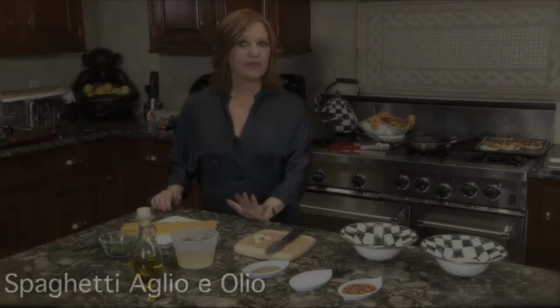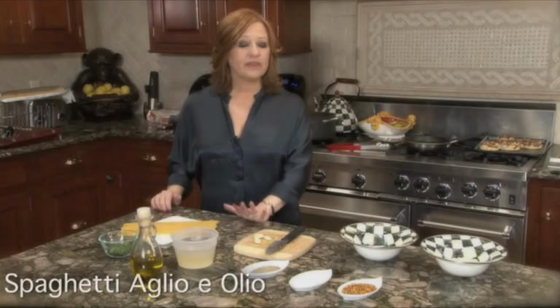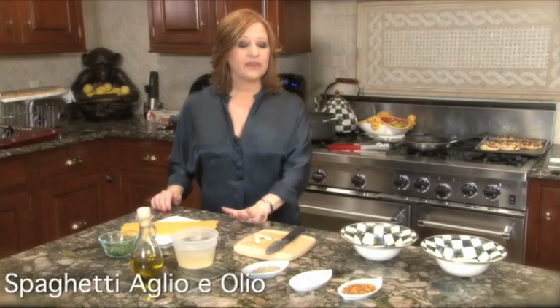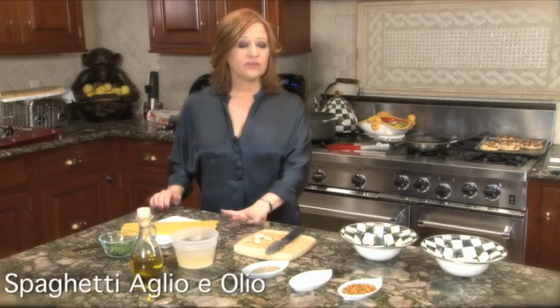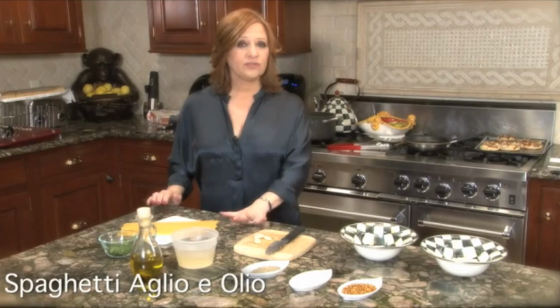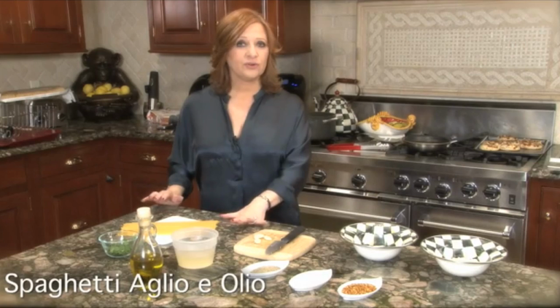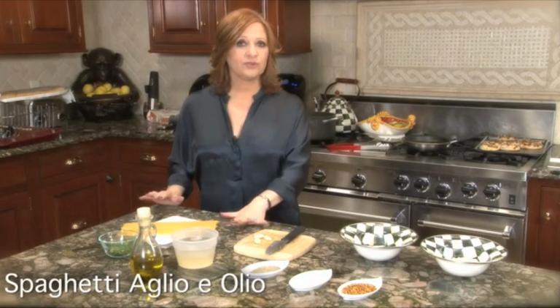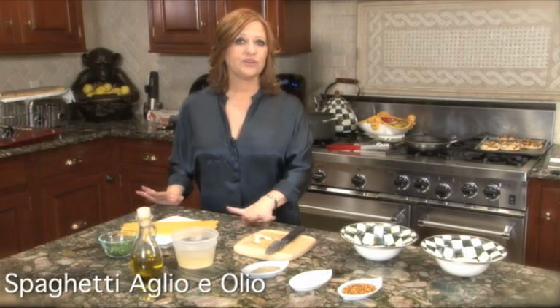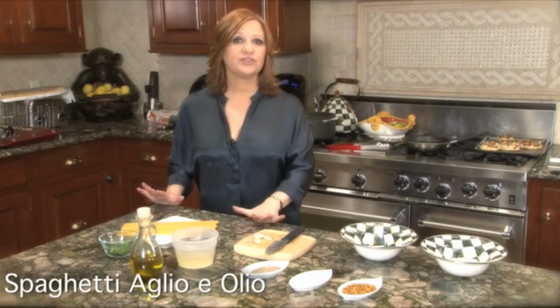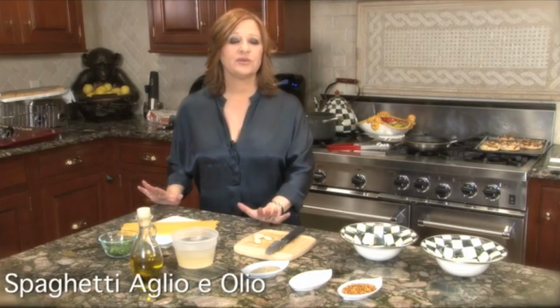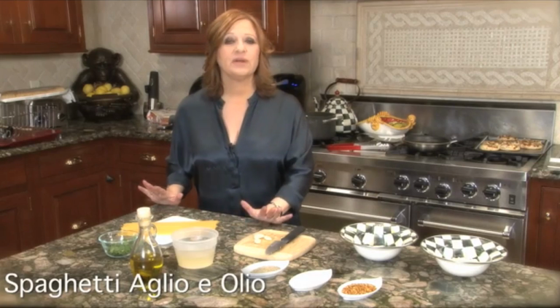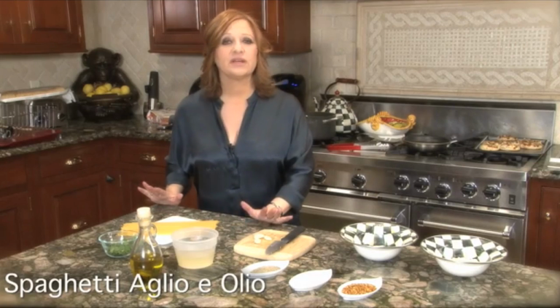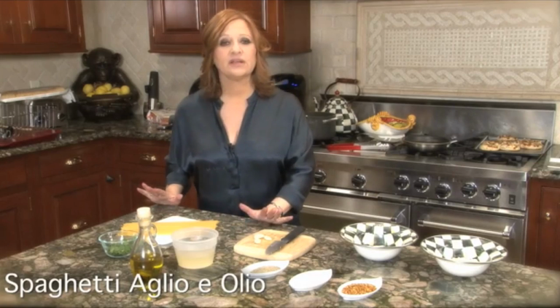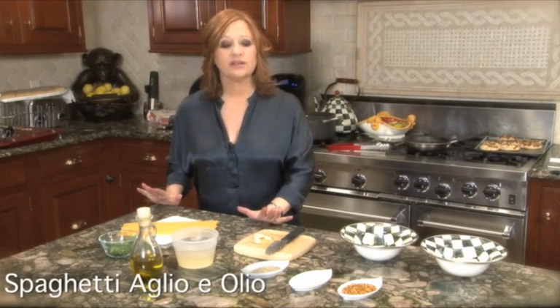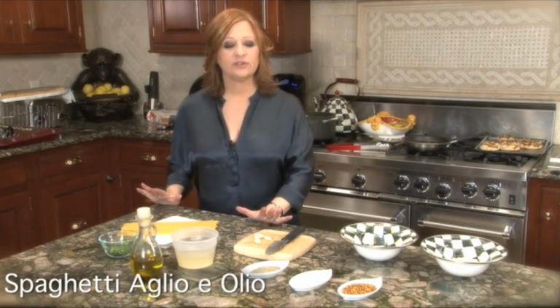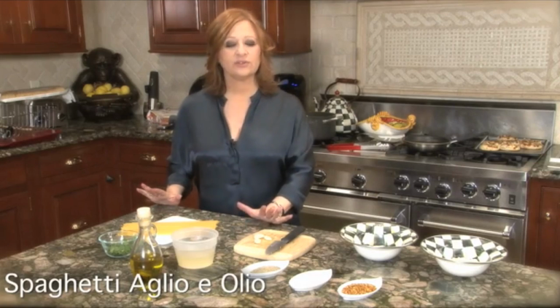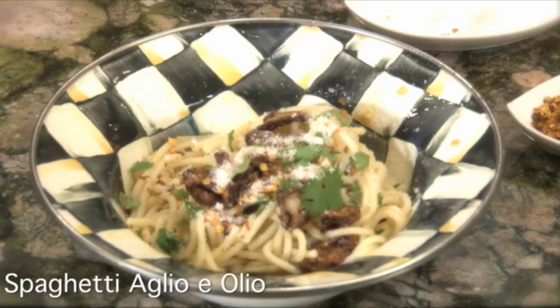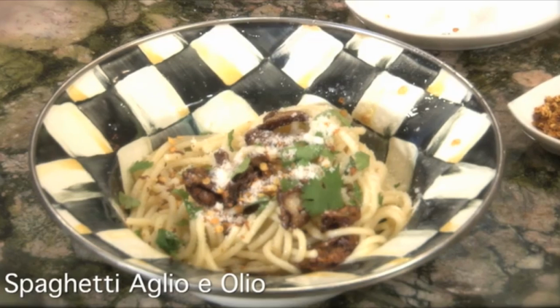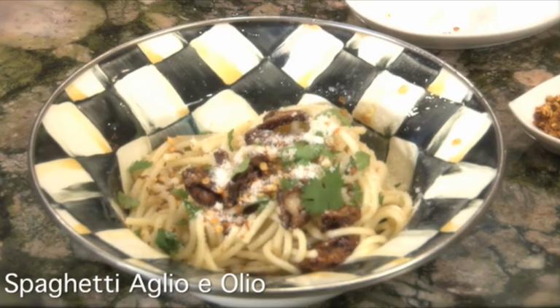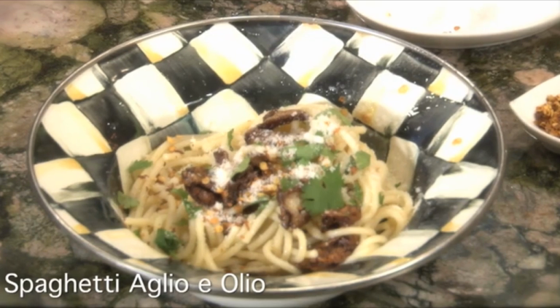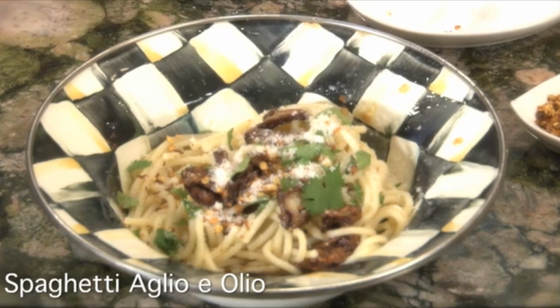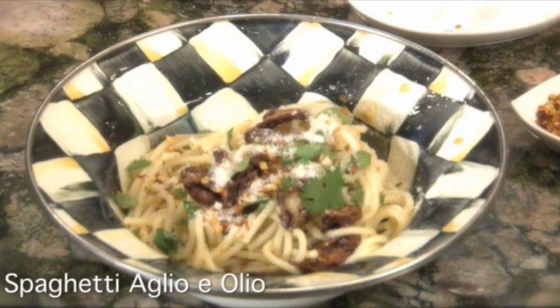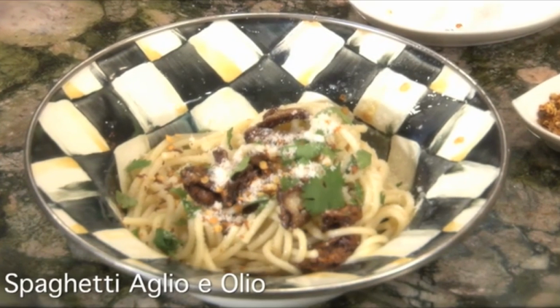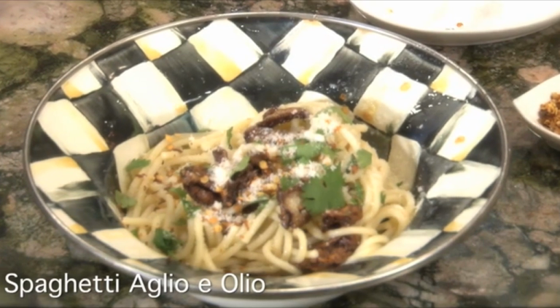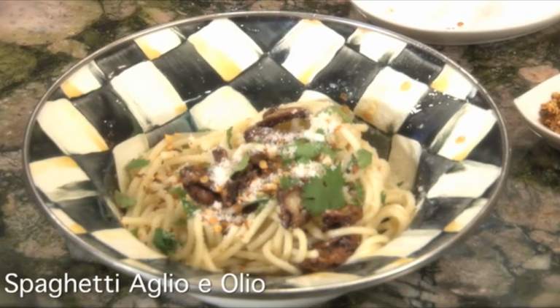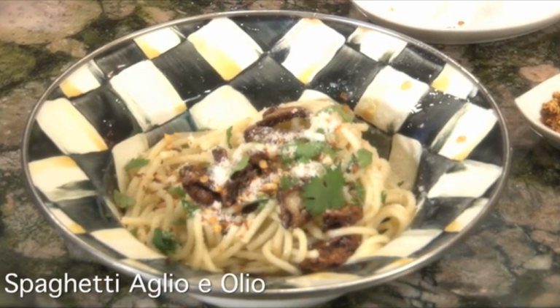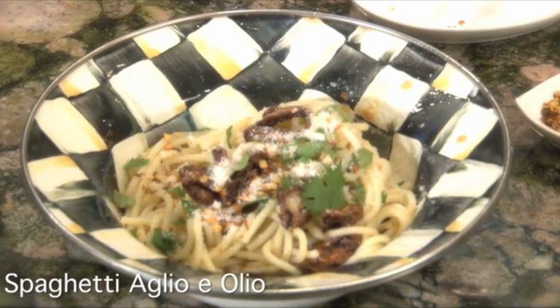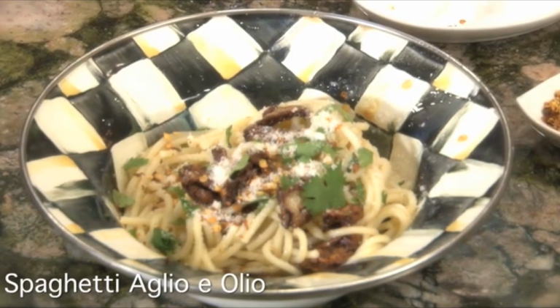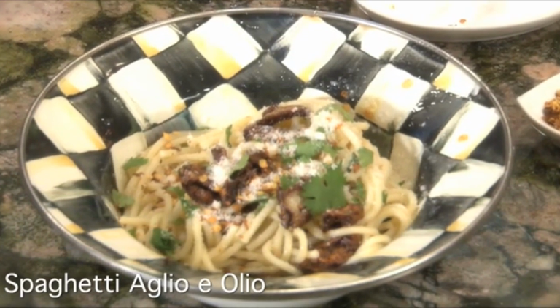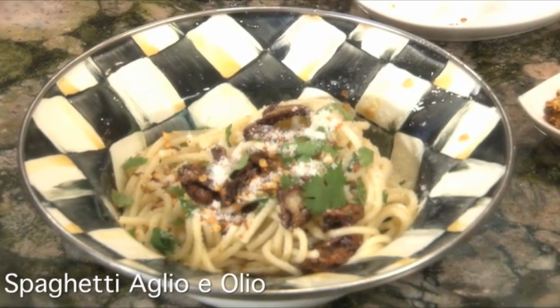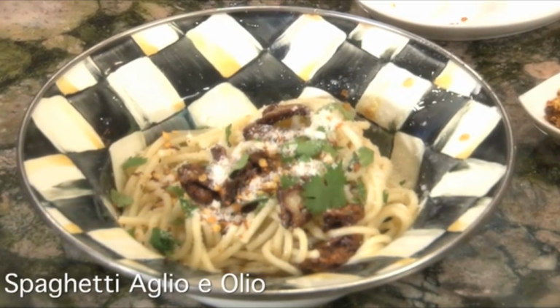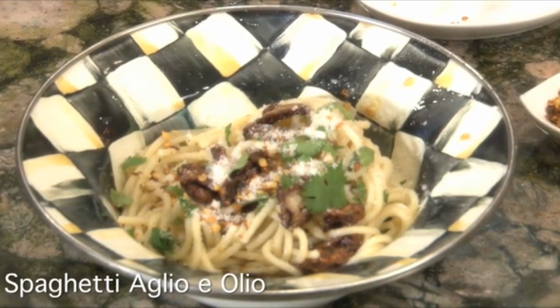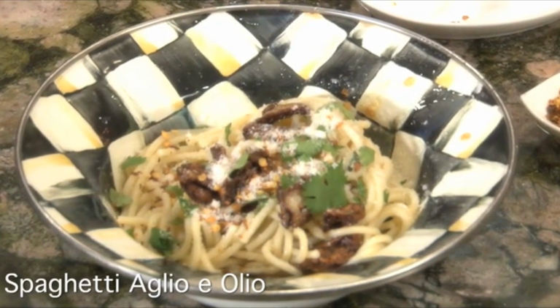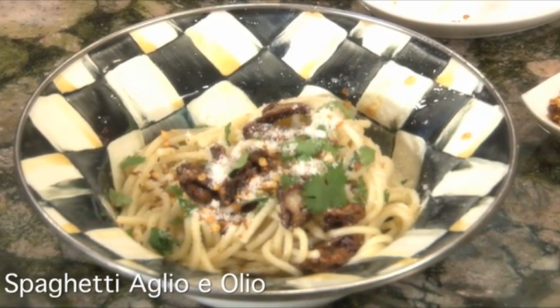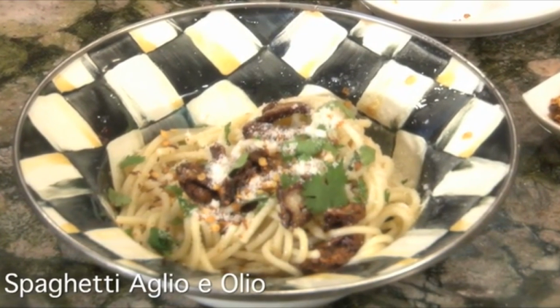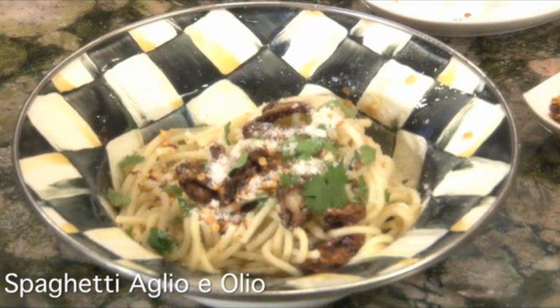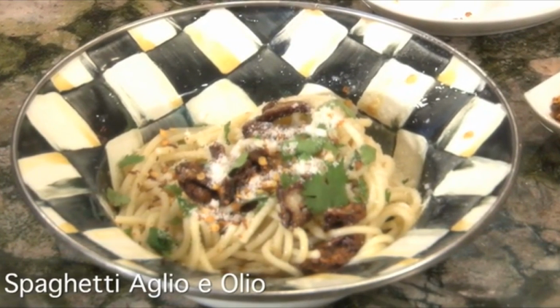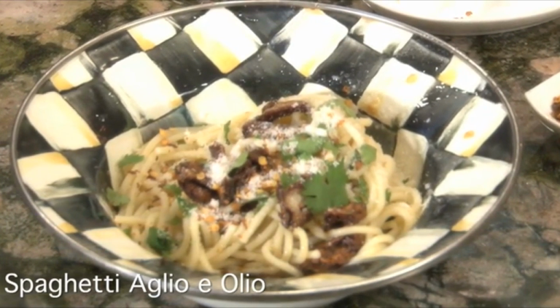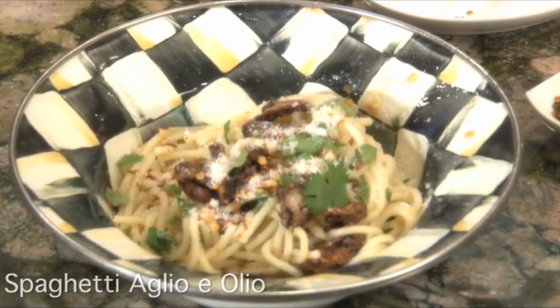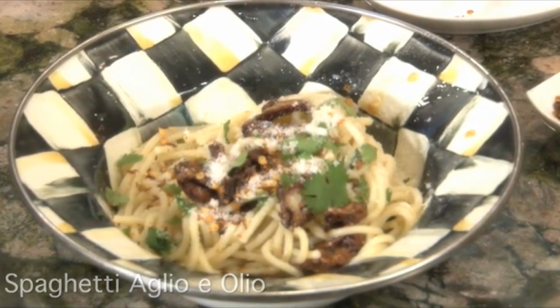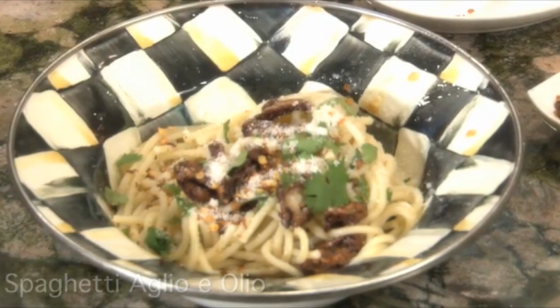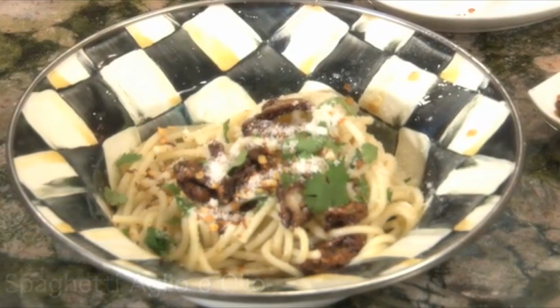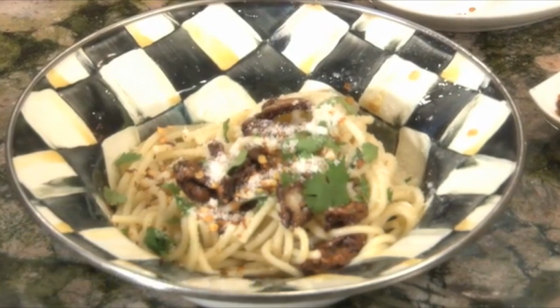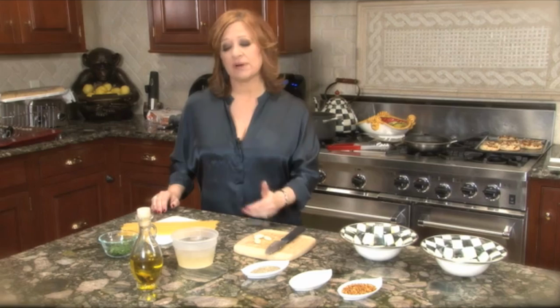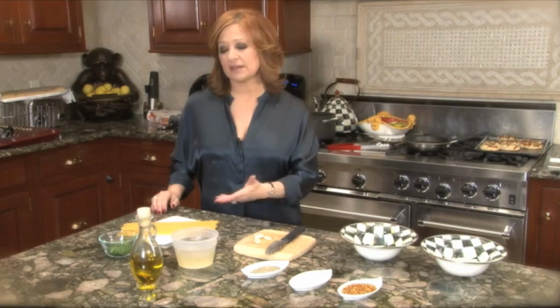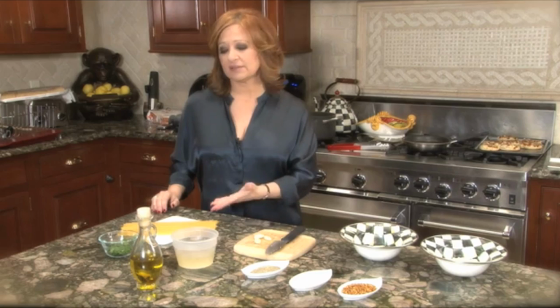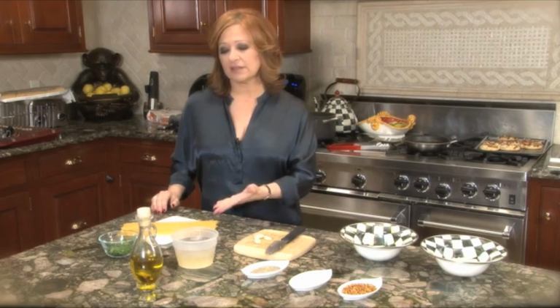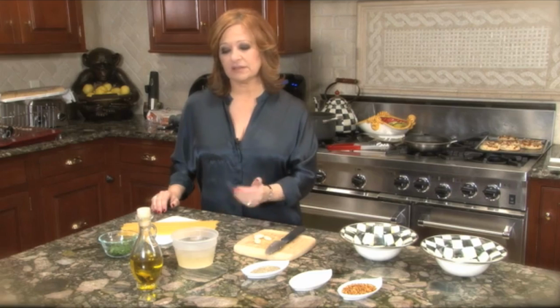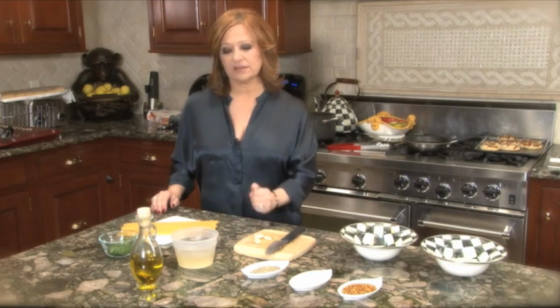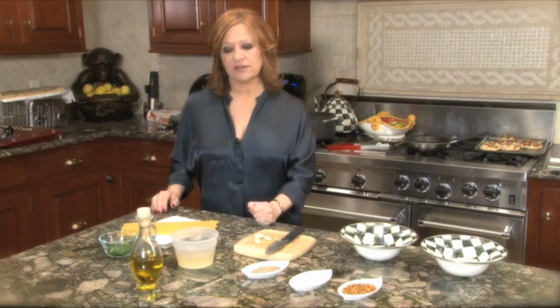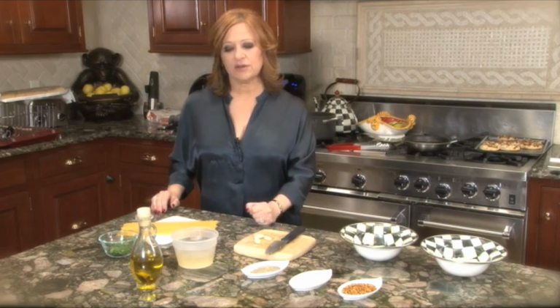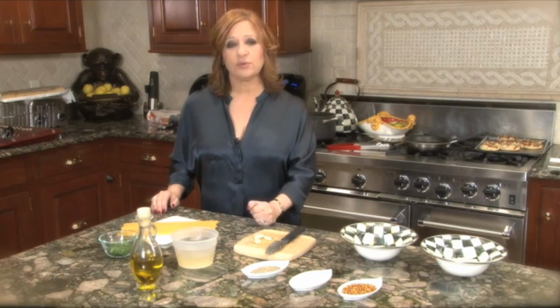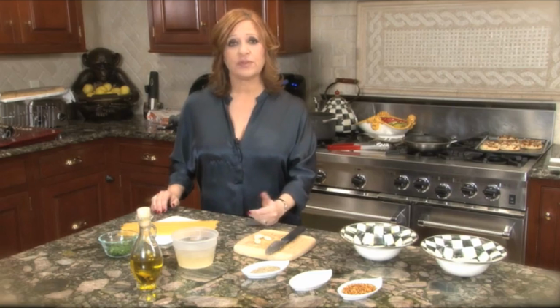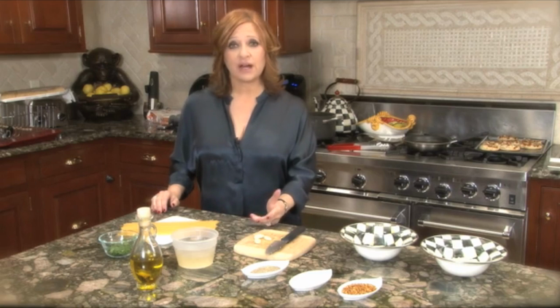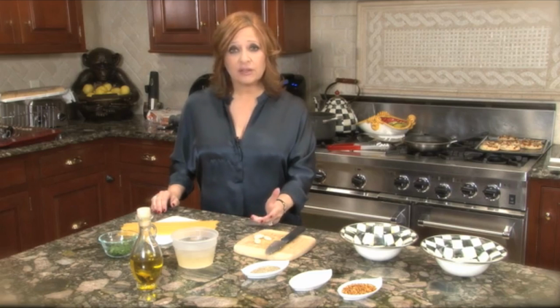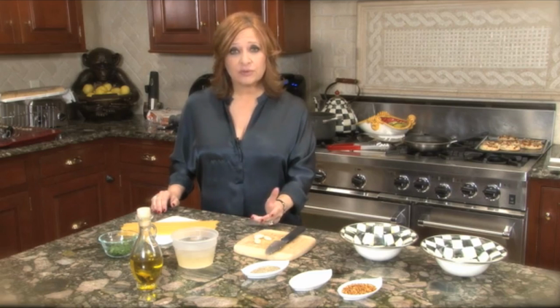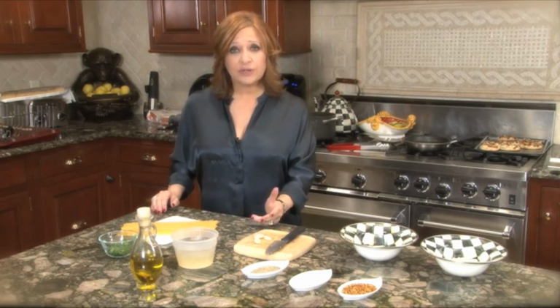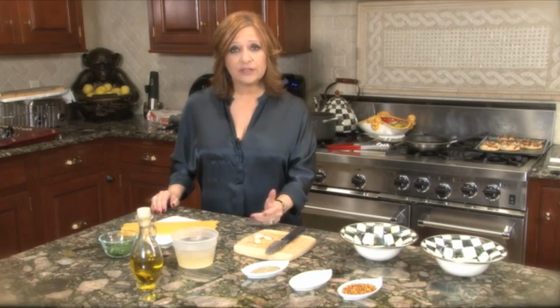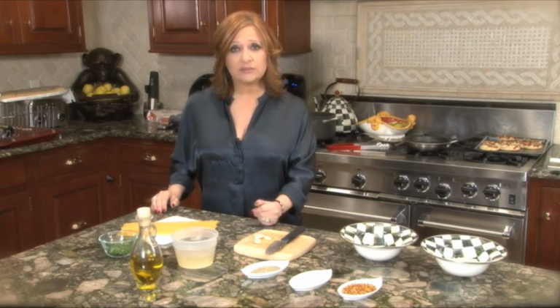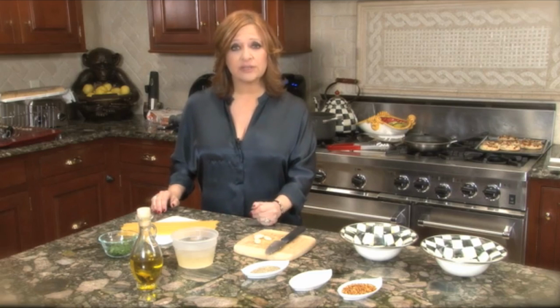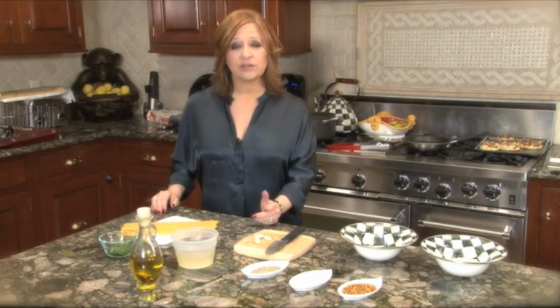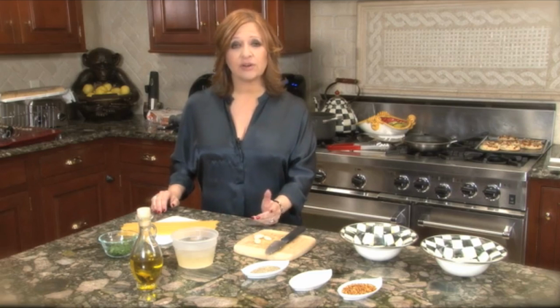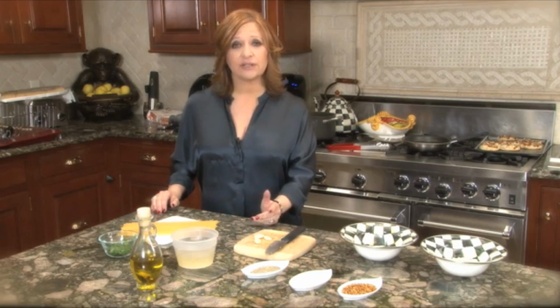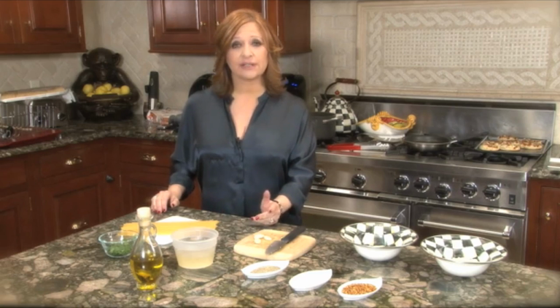This first dish I'm making is called ala olla, and basically all it is is pasta with olive oil and garlic.